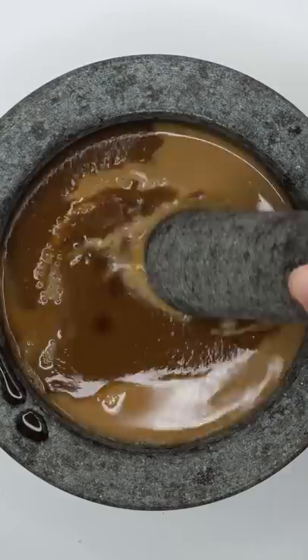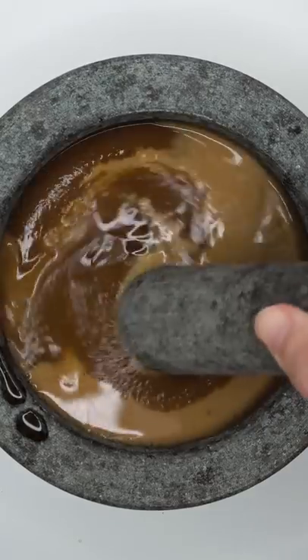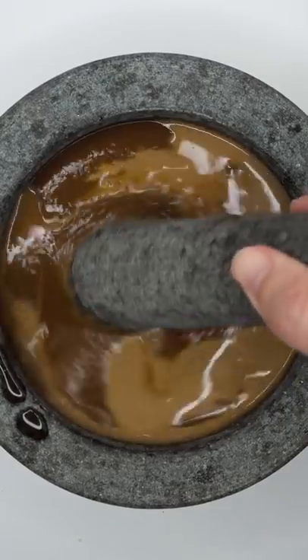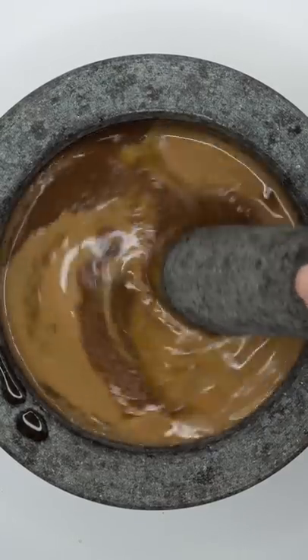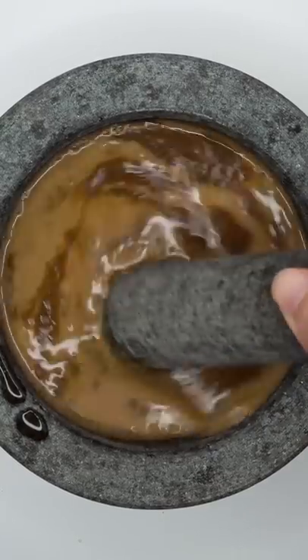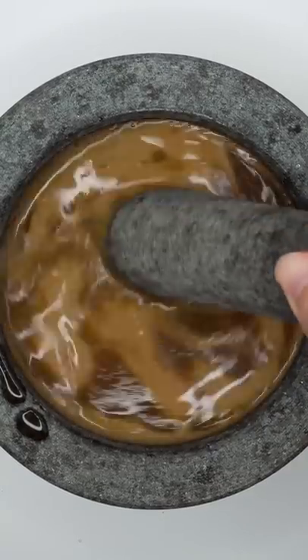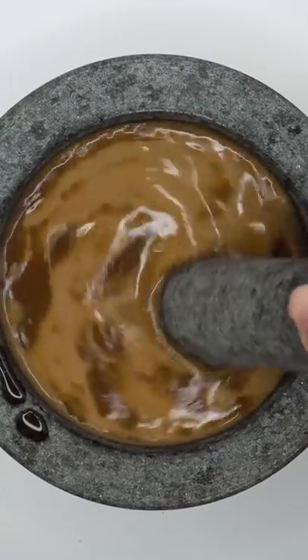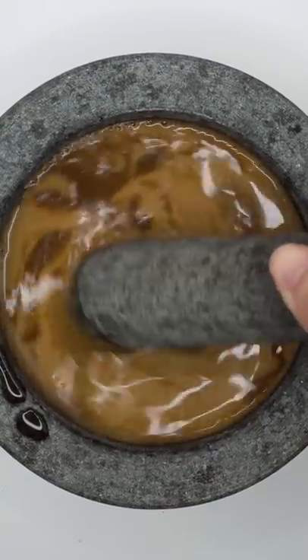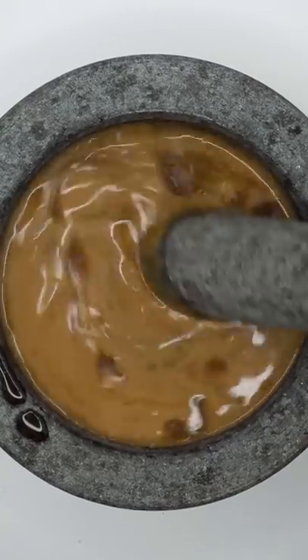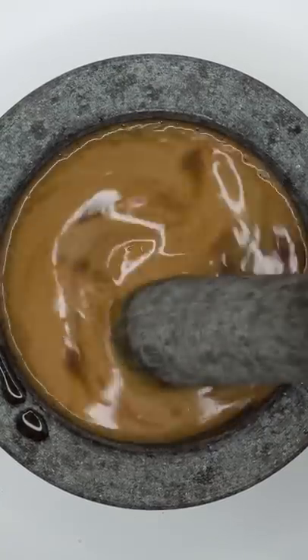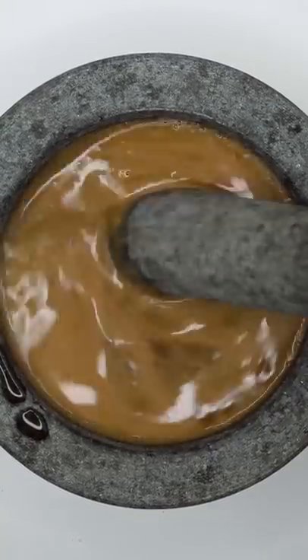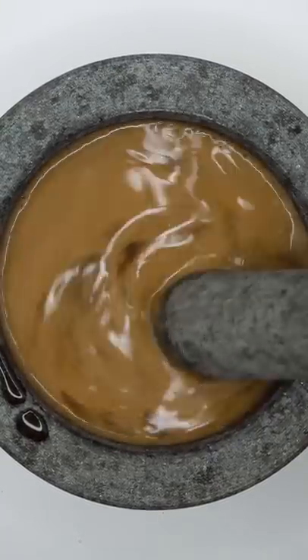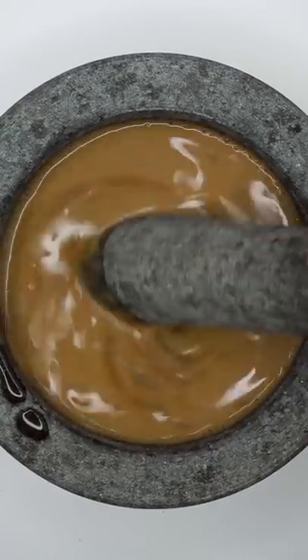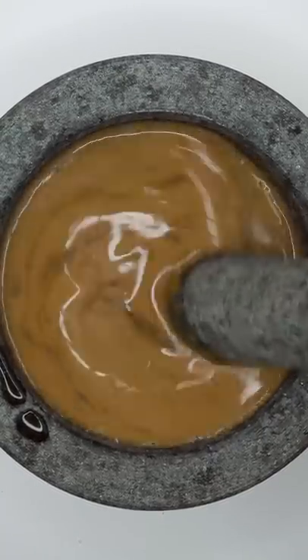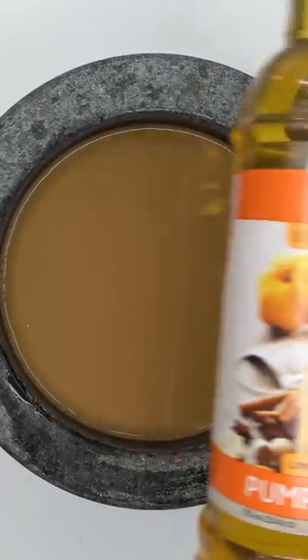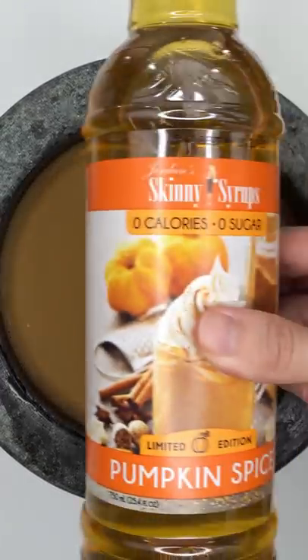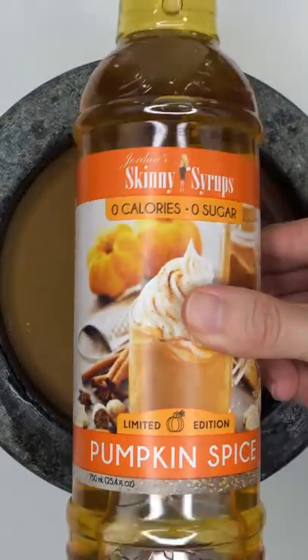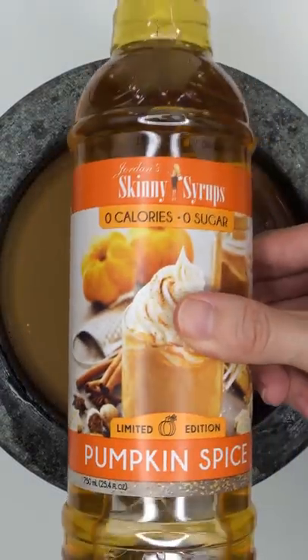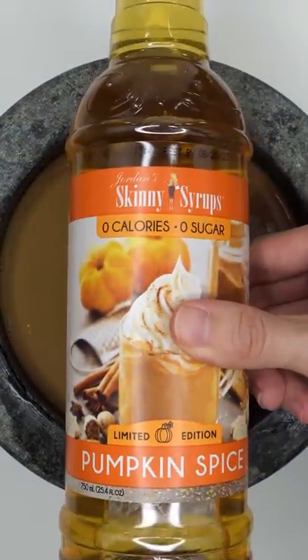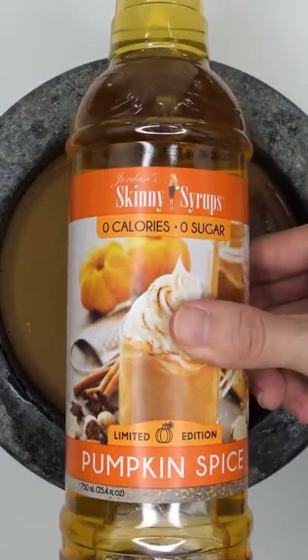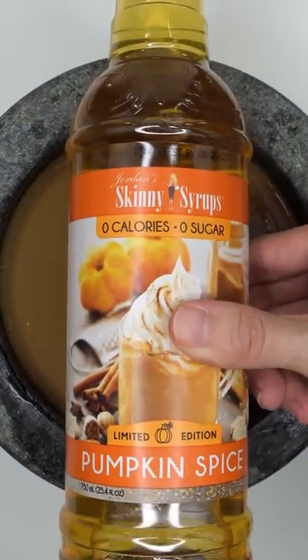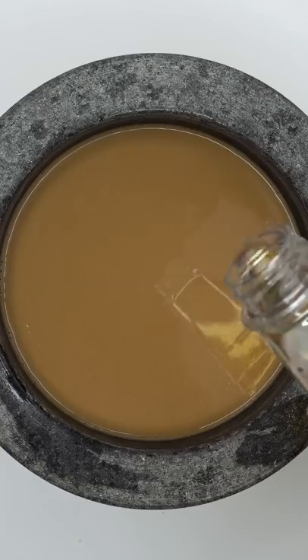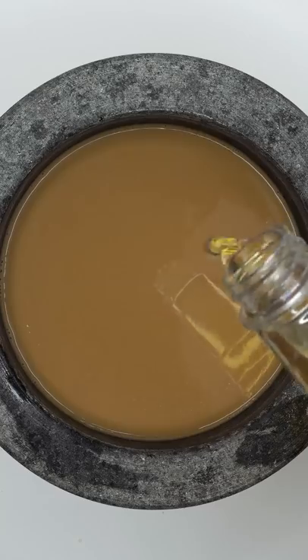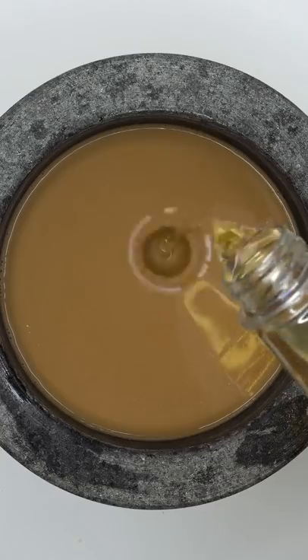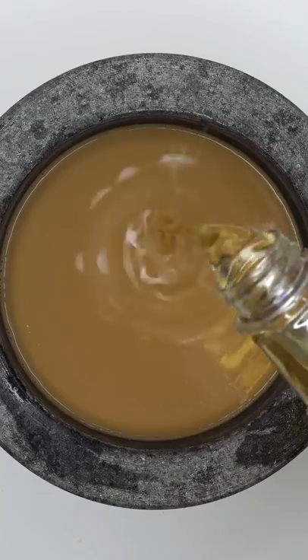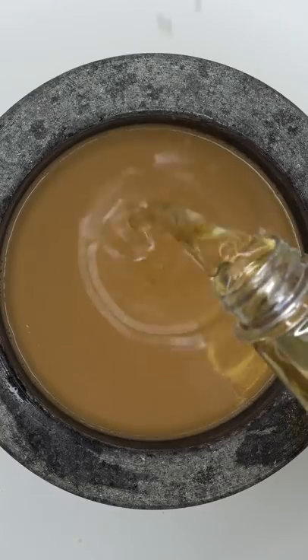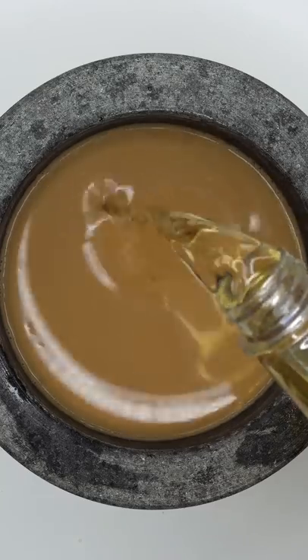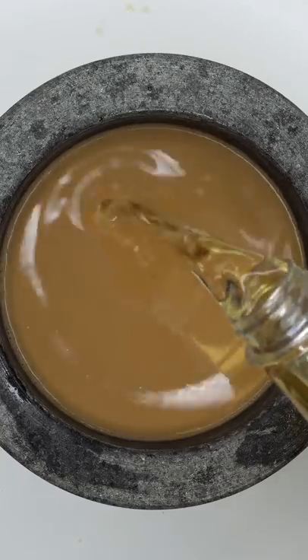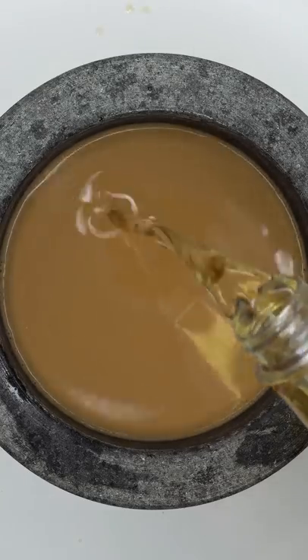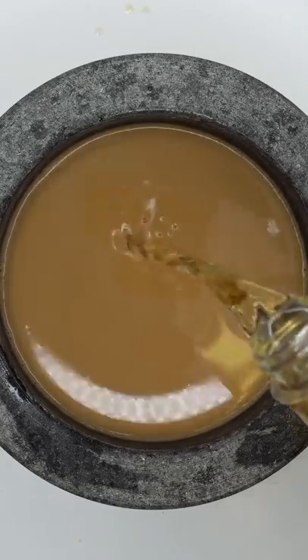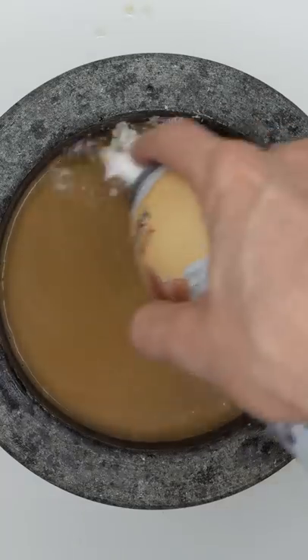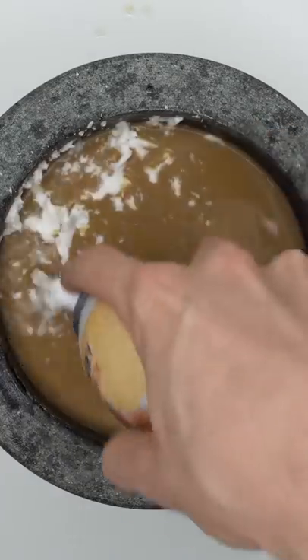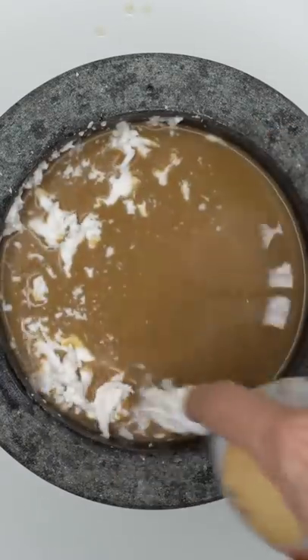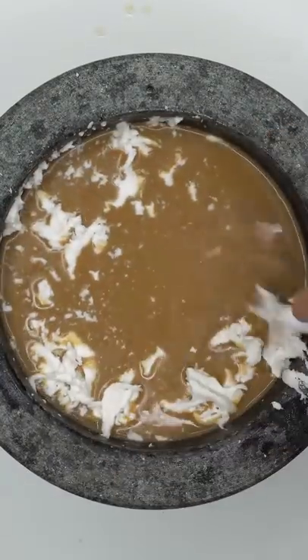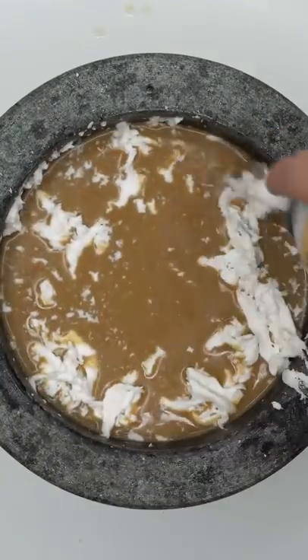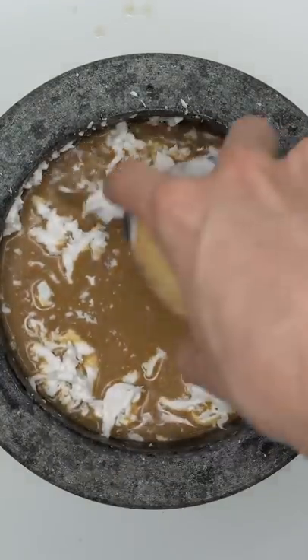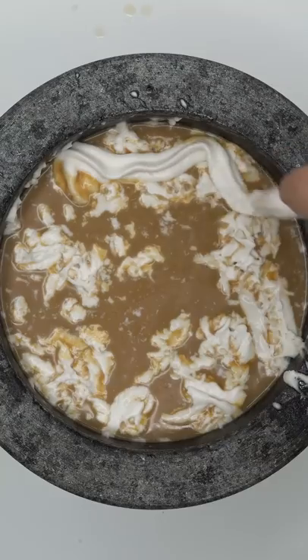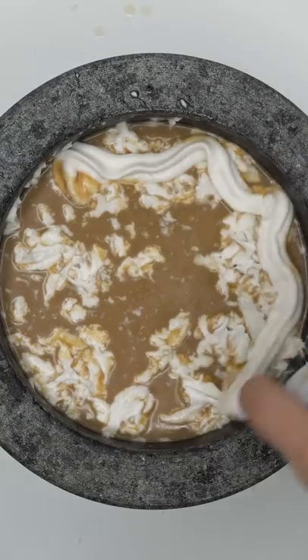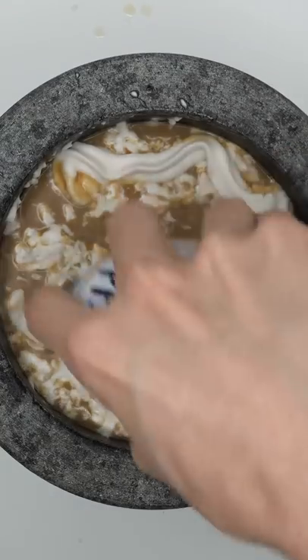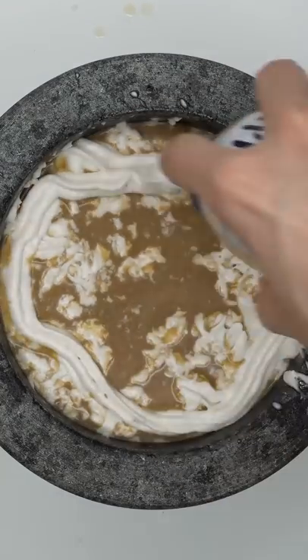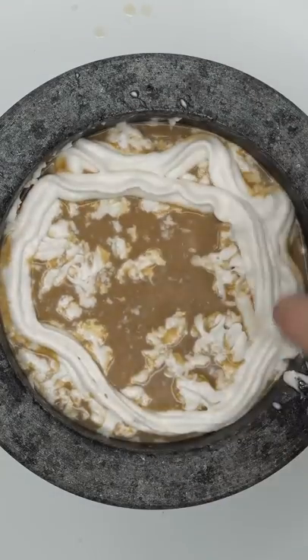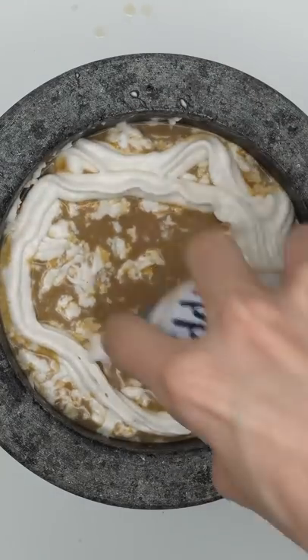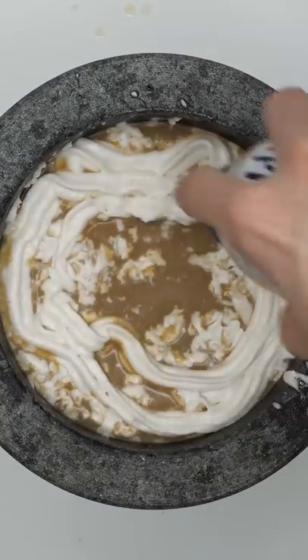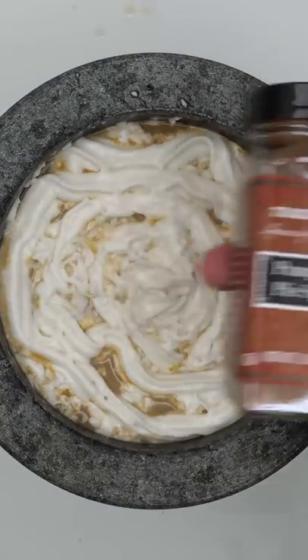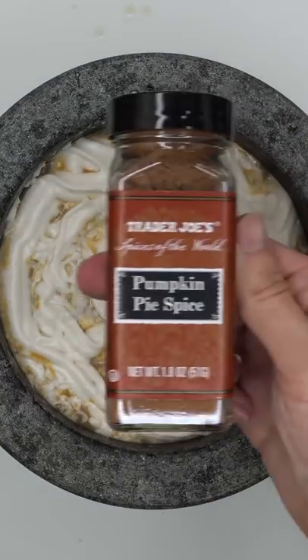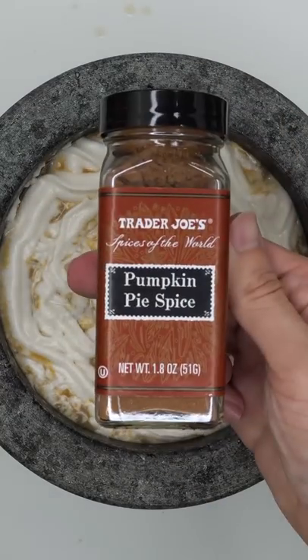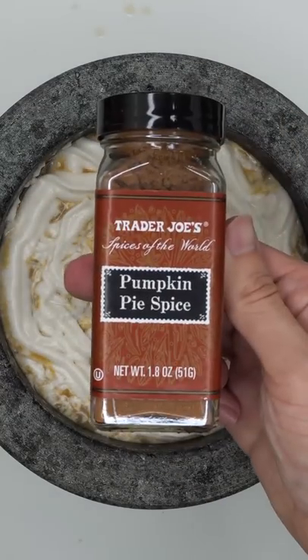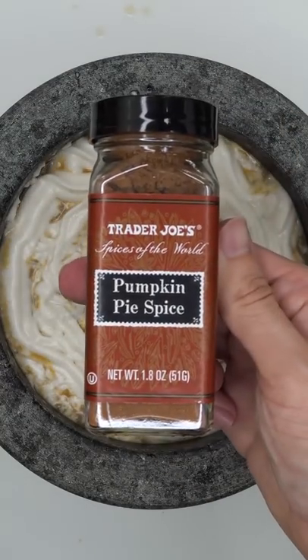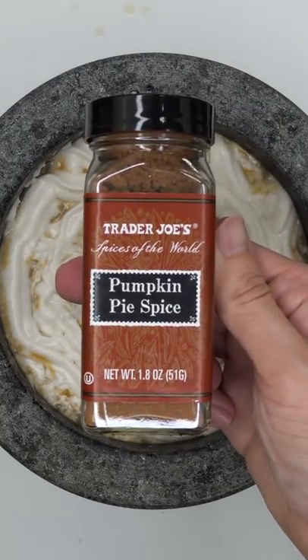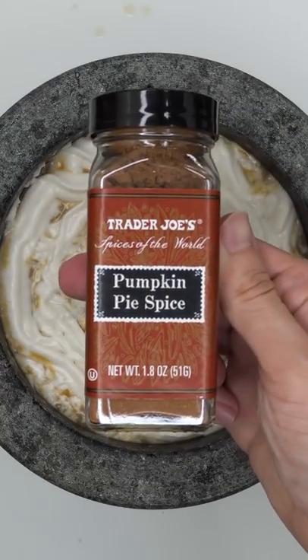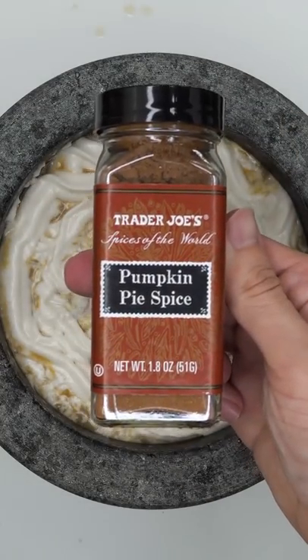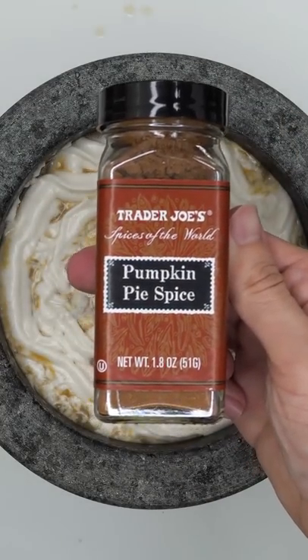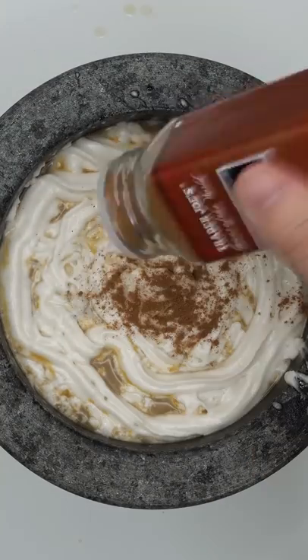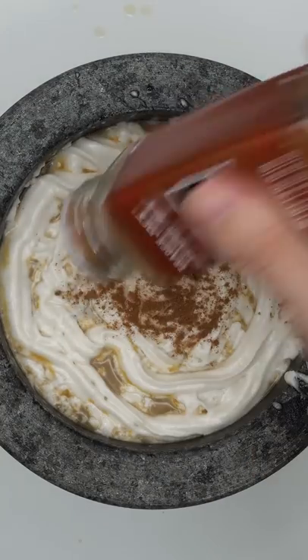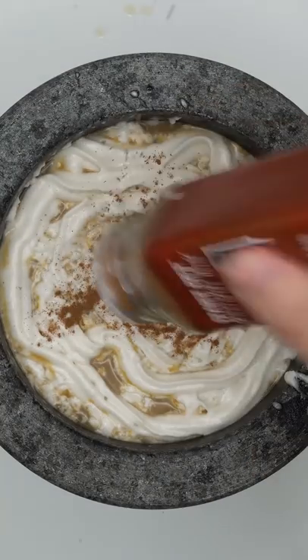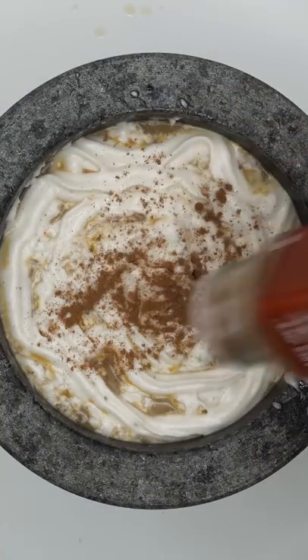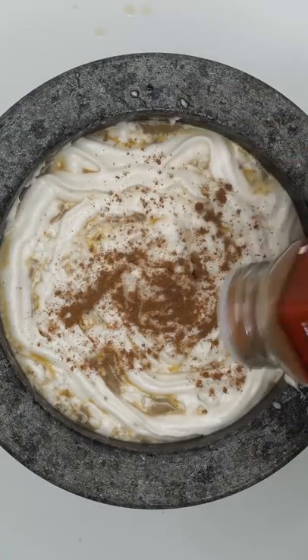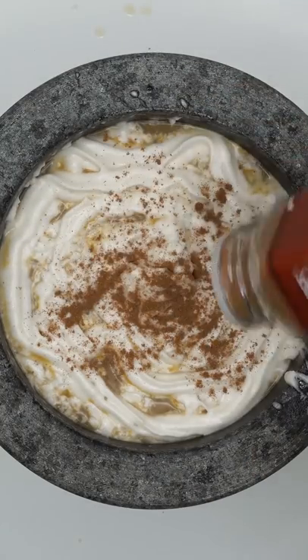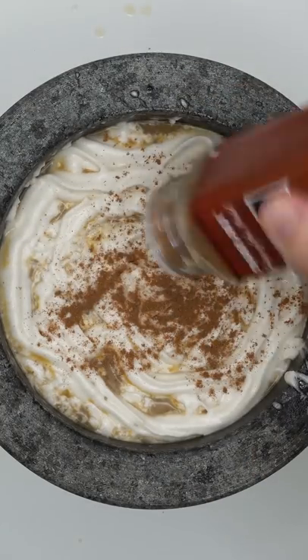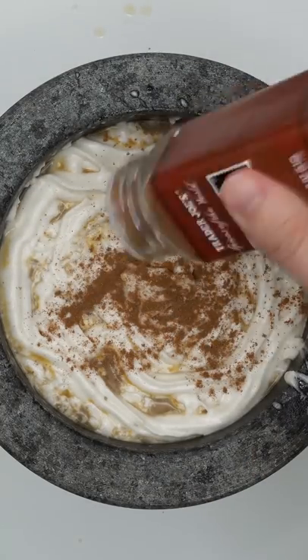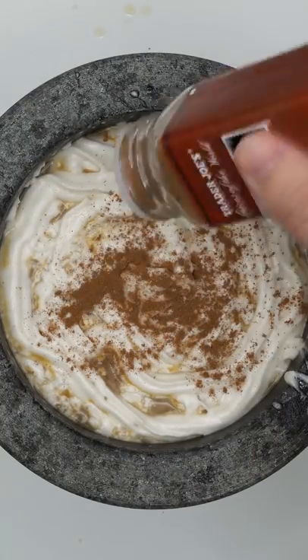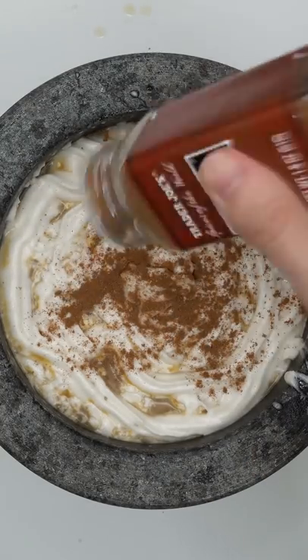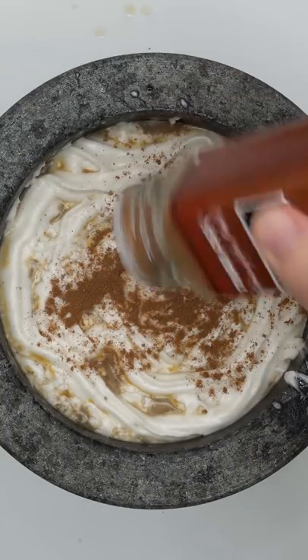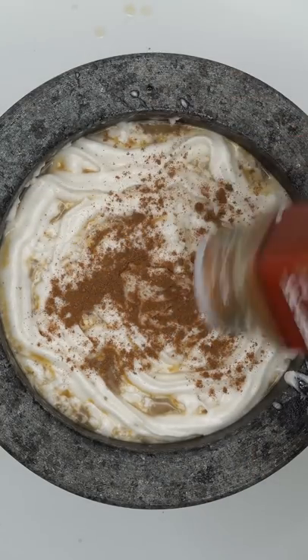So creamy. Pumpkin spice syrup. Extra cream. Pumpkin spice powder. It looks so good.